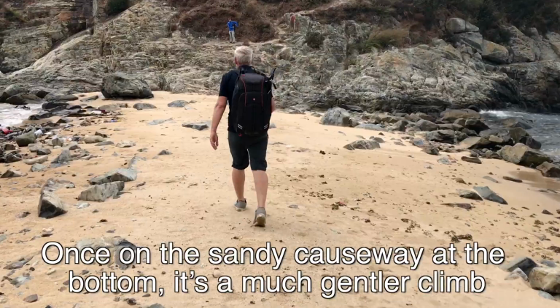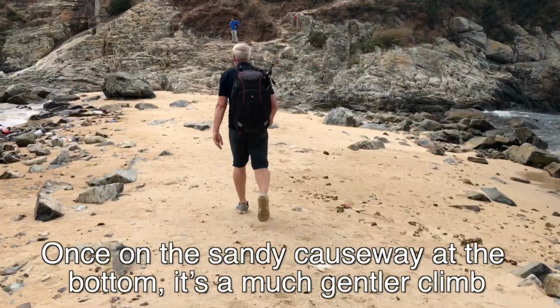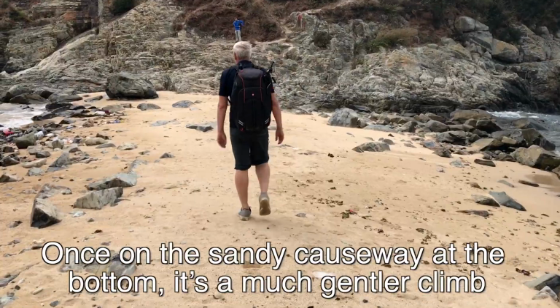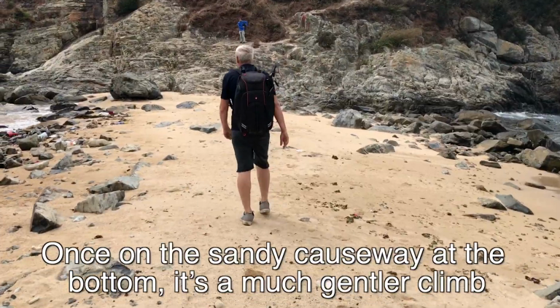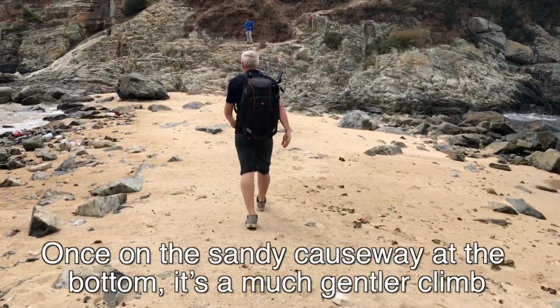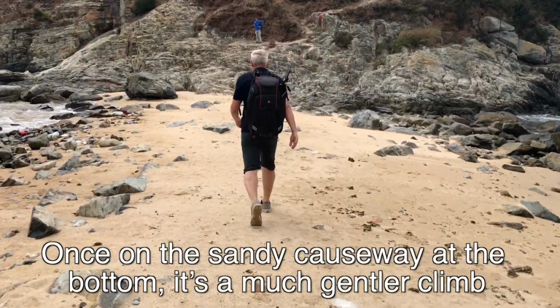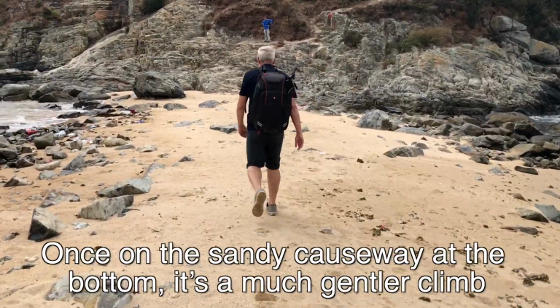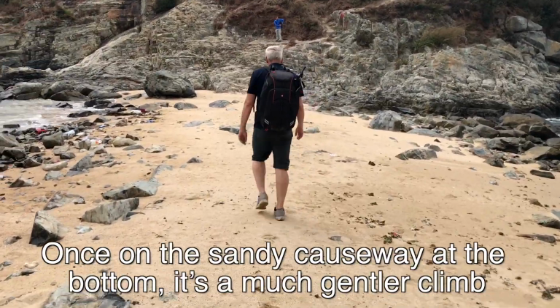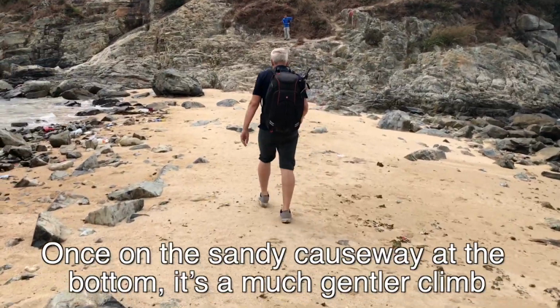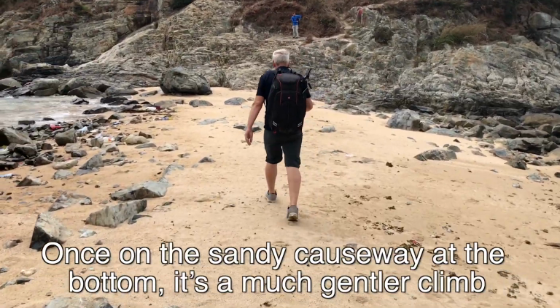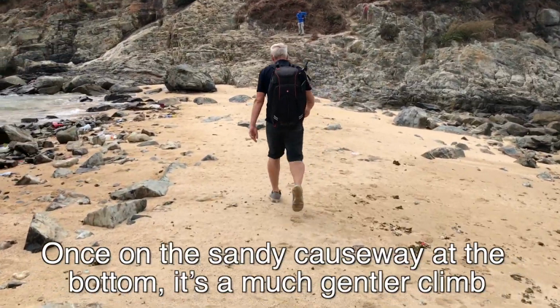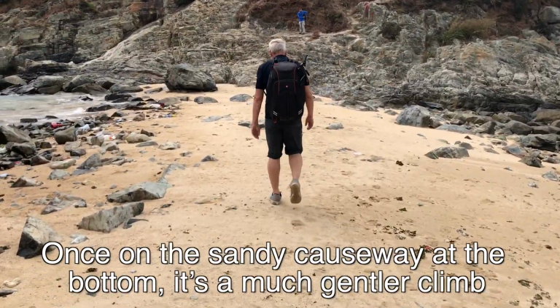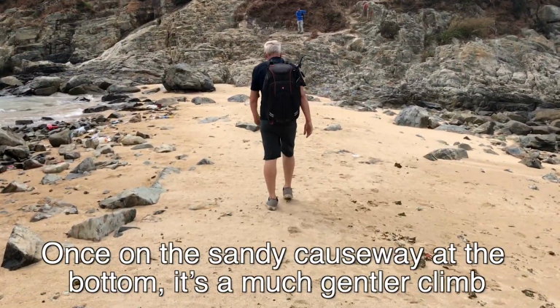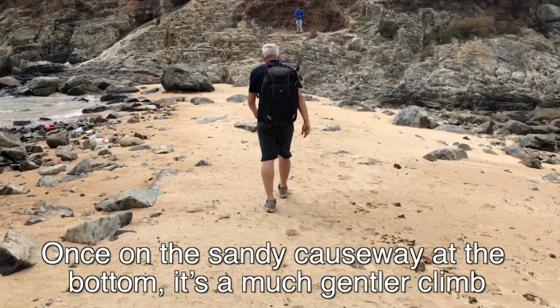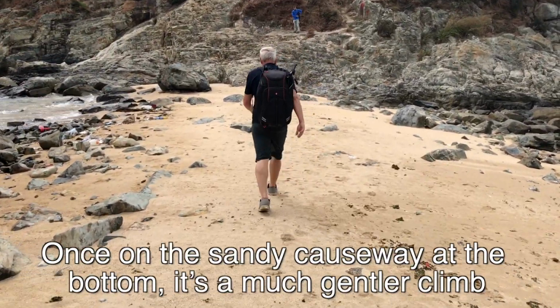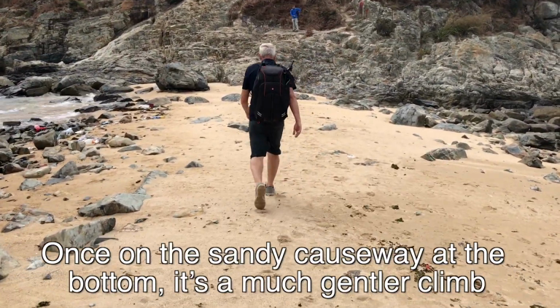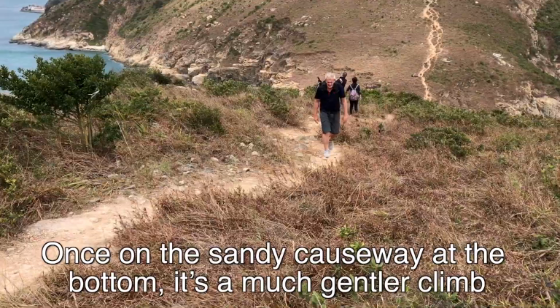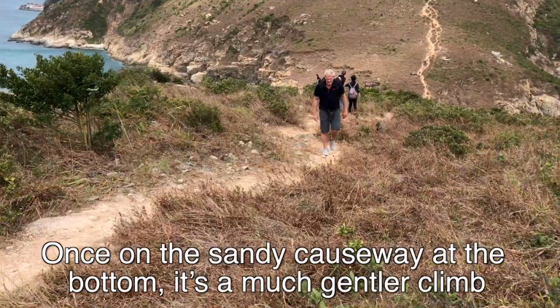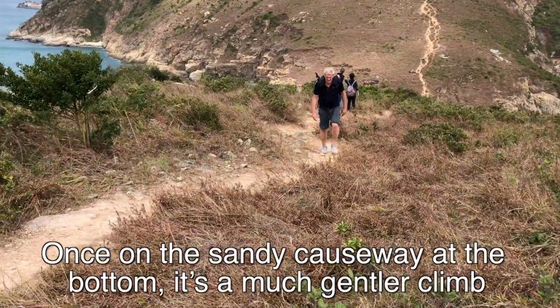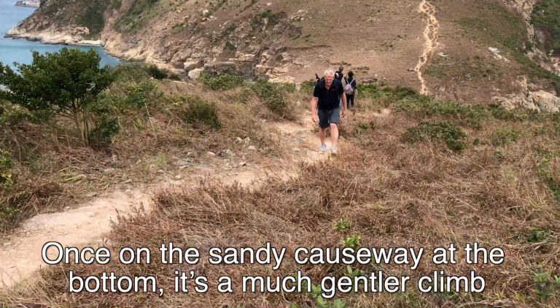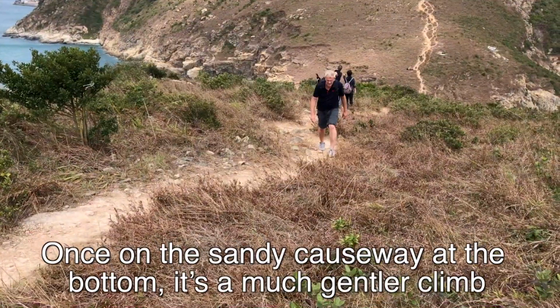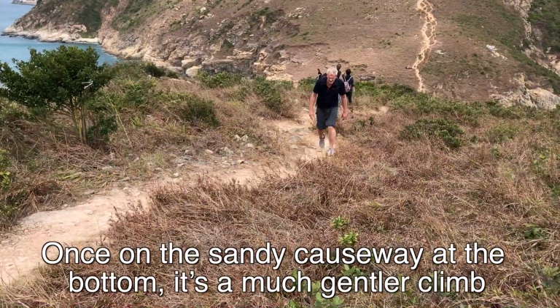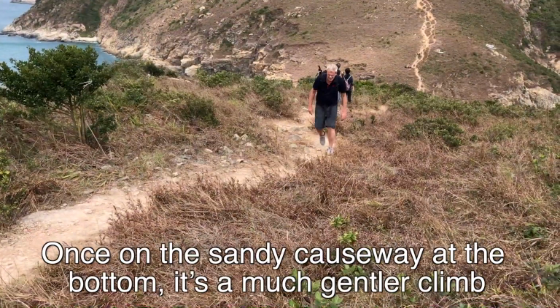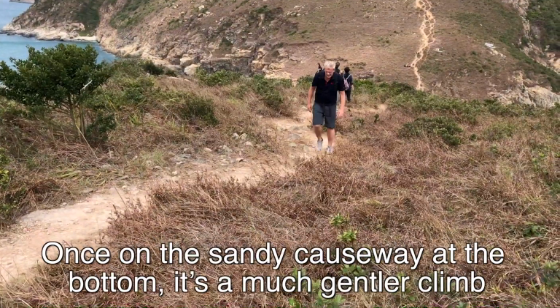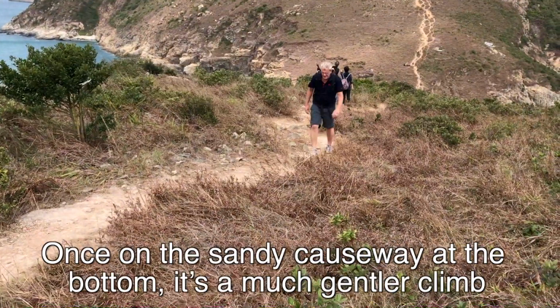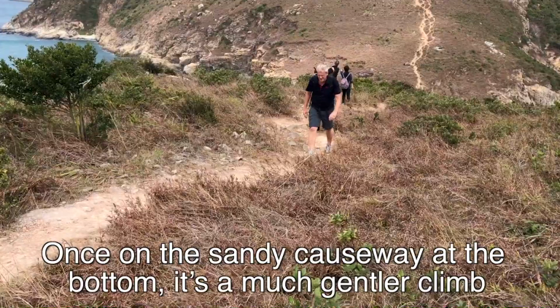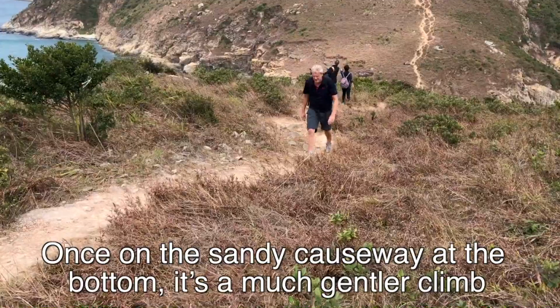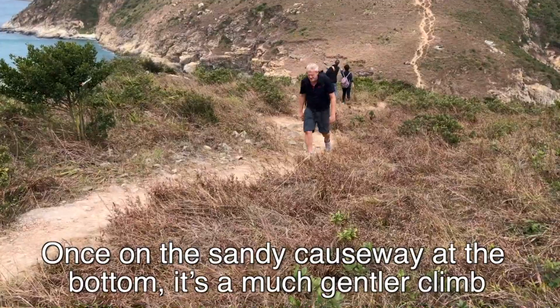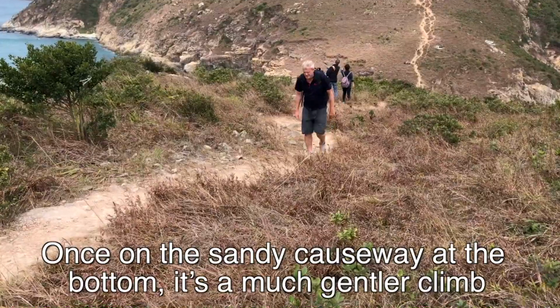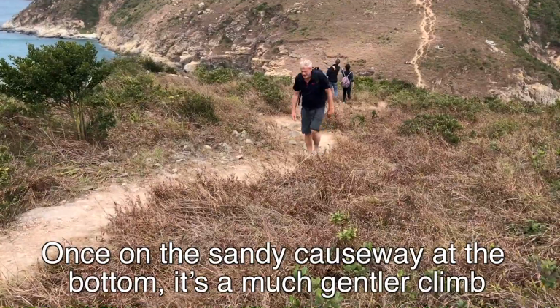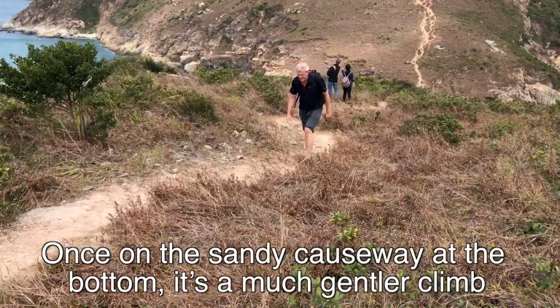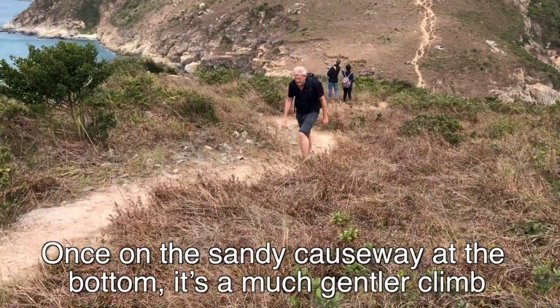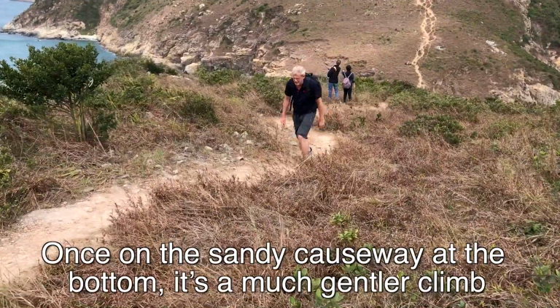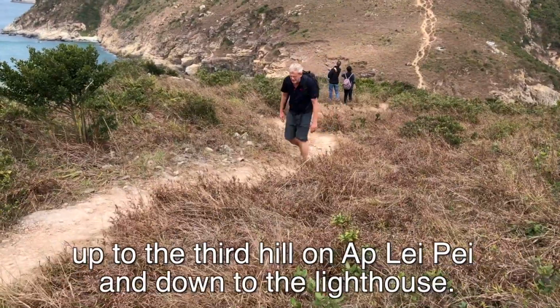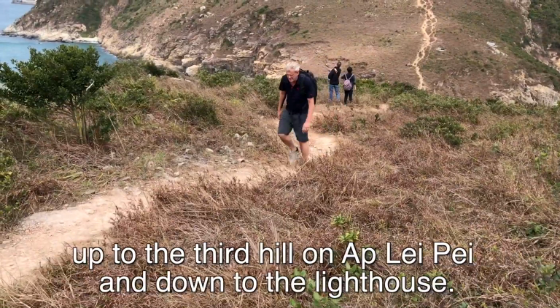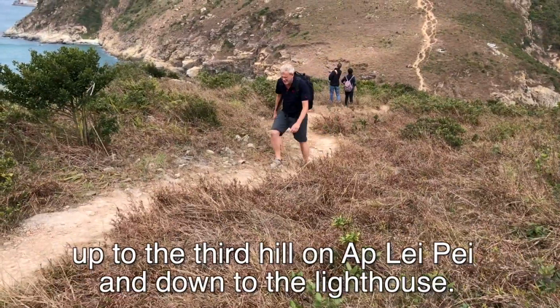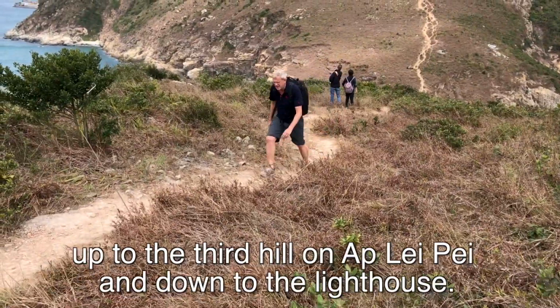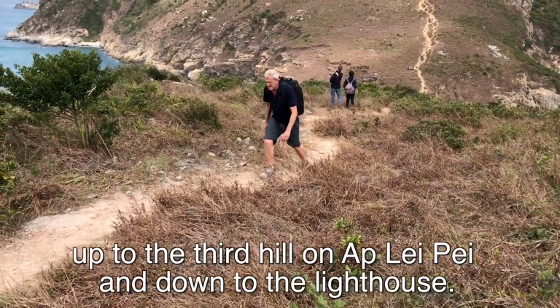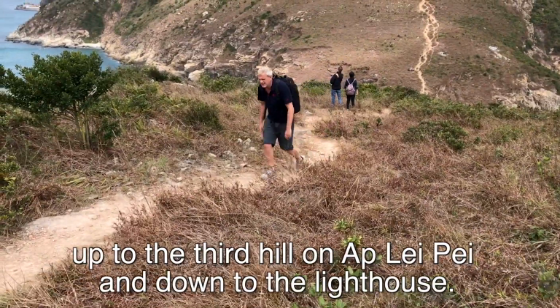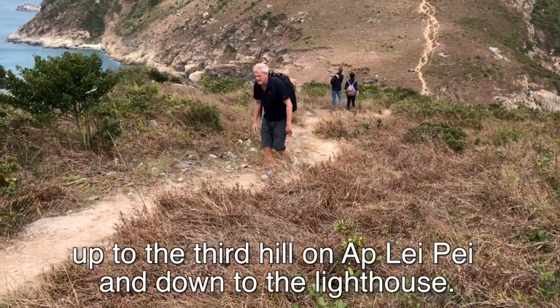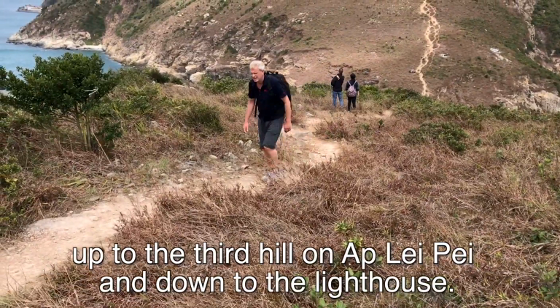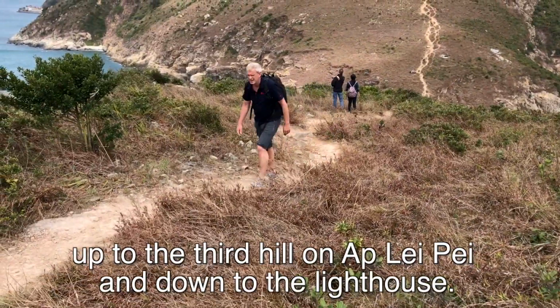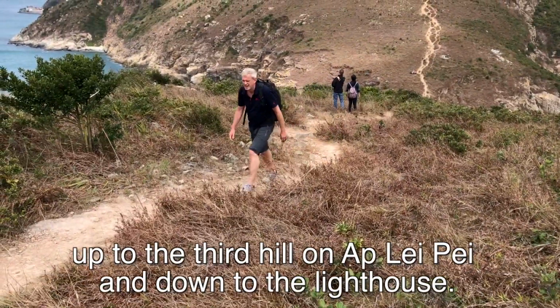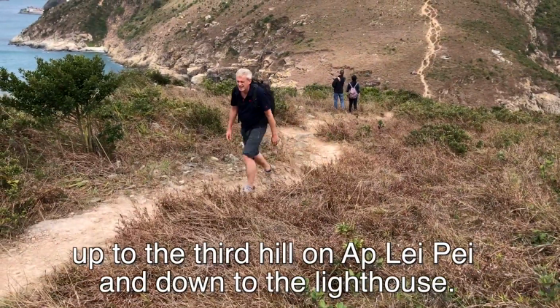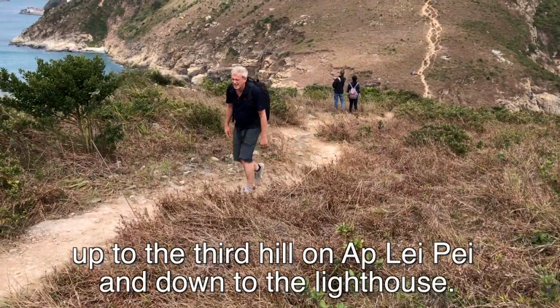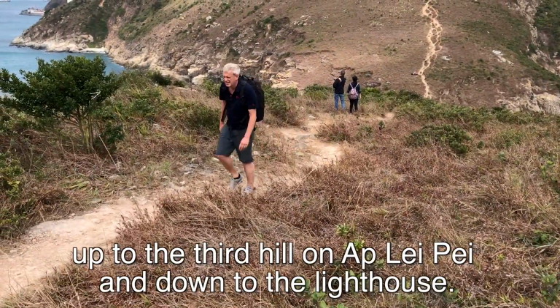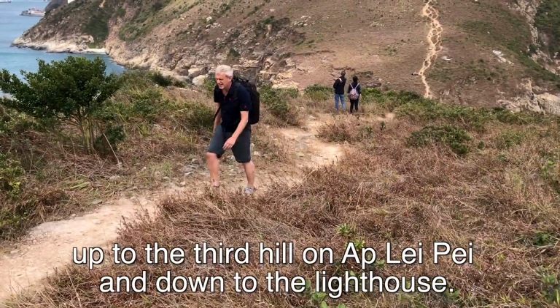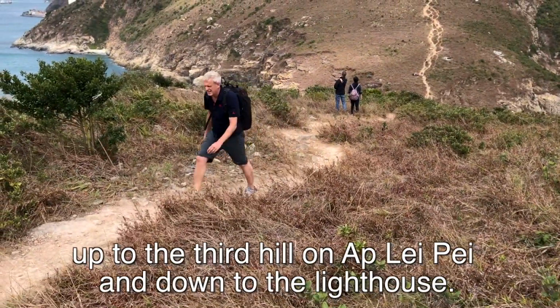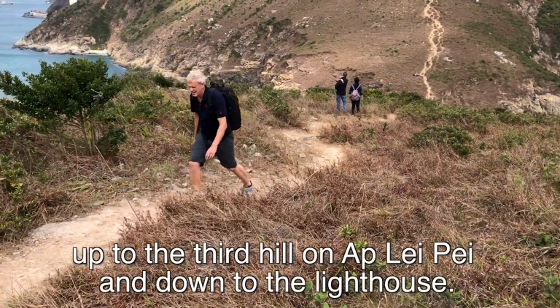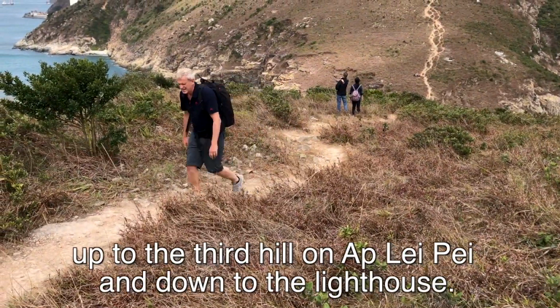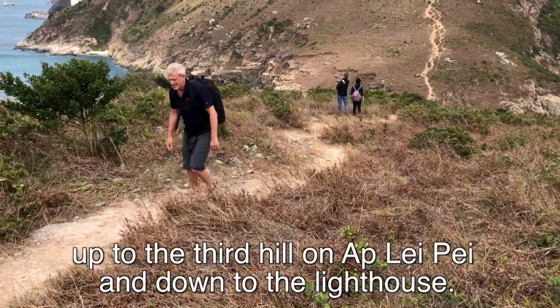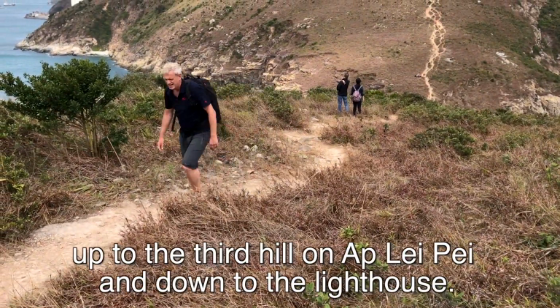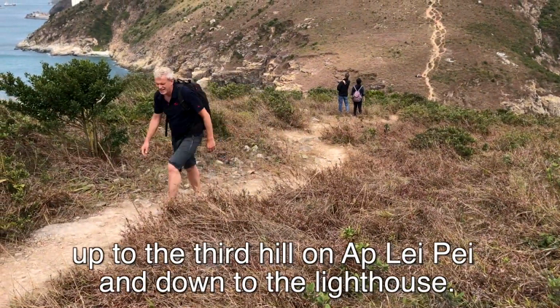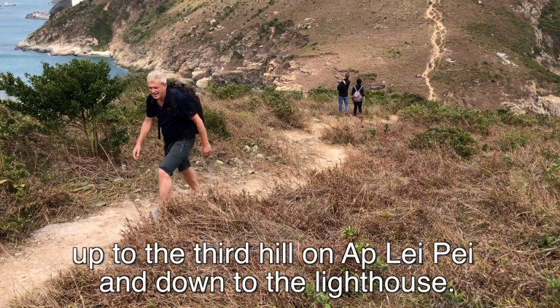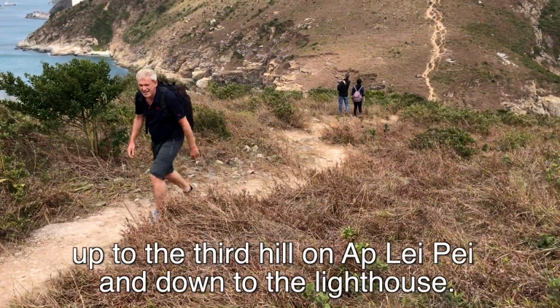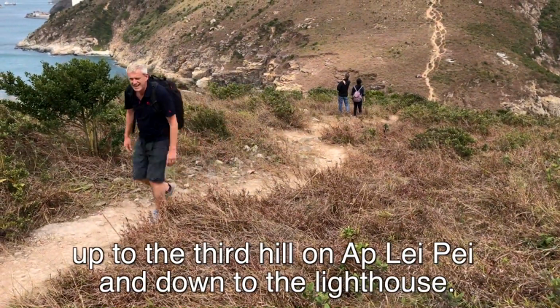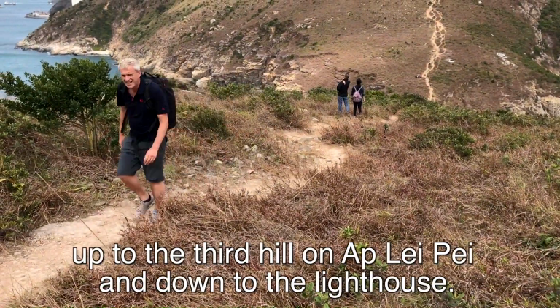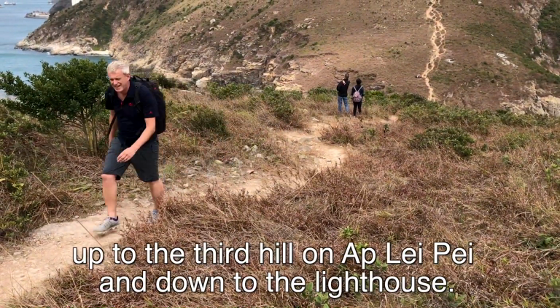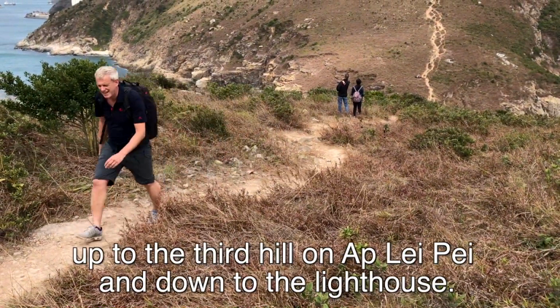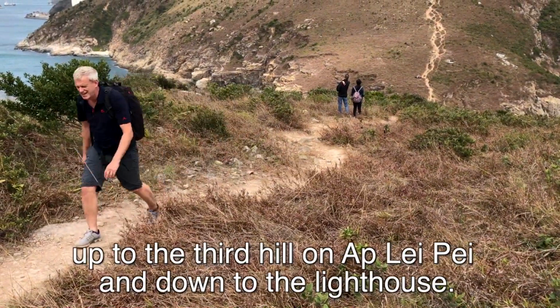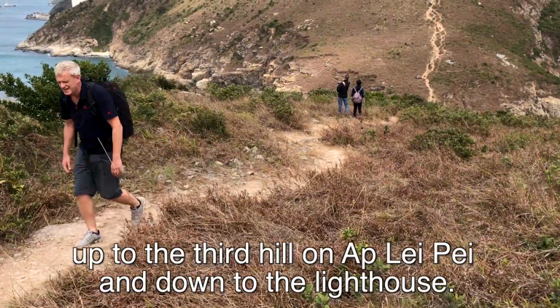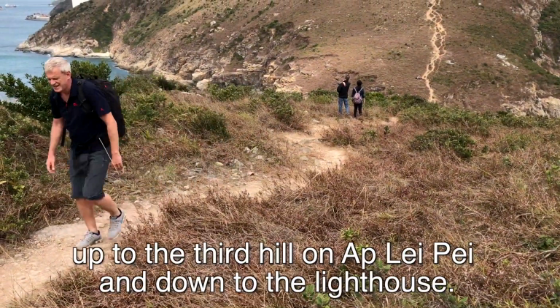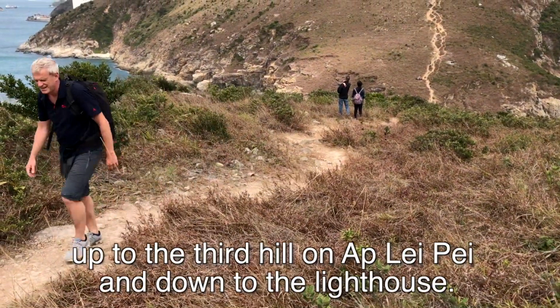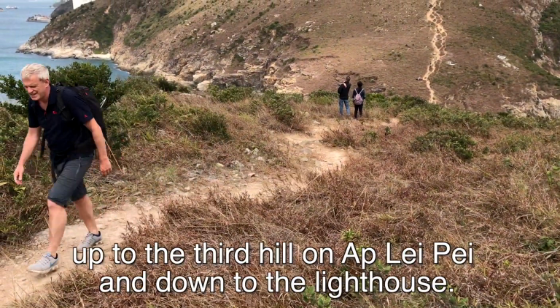Once on the sandy causeway at the bottom it's a much gentler climb up to the third hill on Ap Lei Pei and down to the lighthouse.